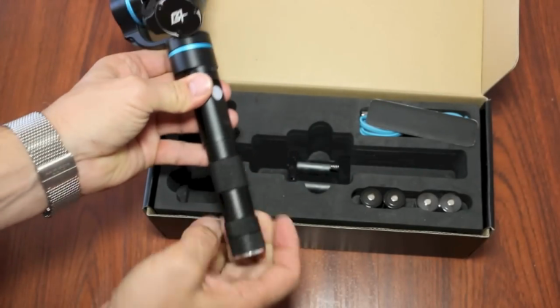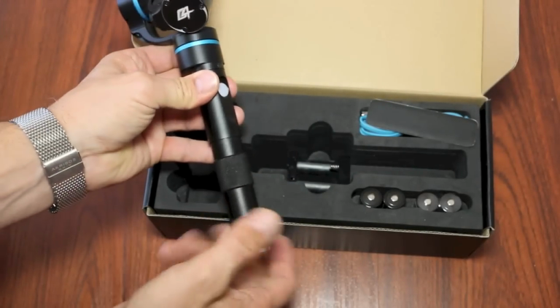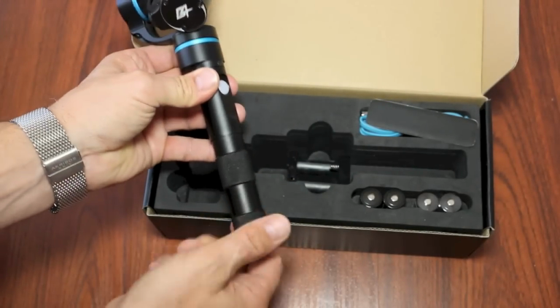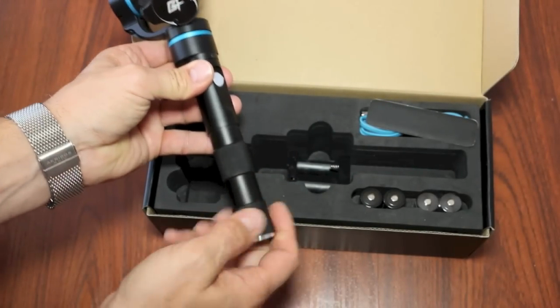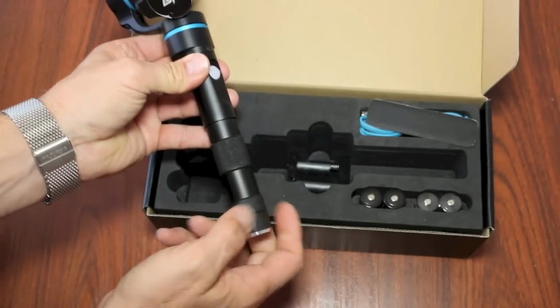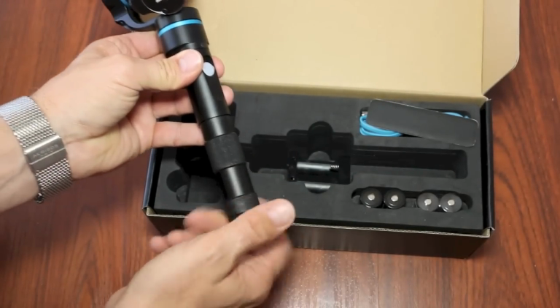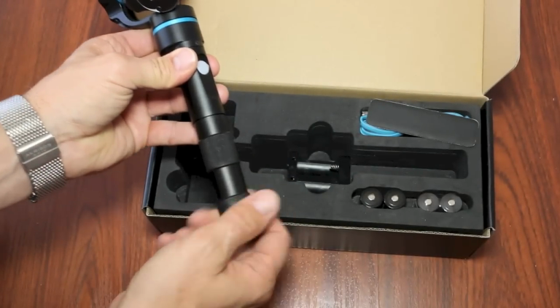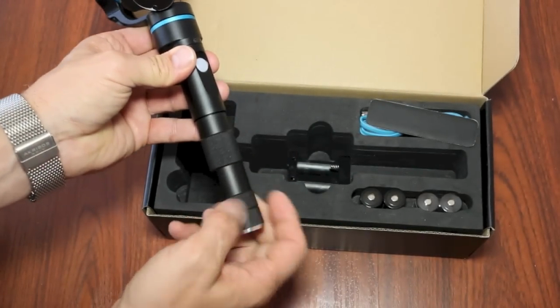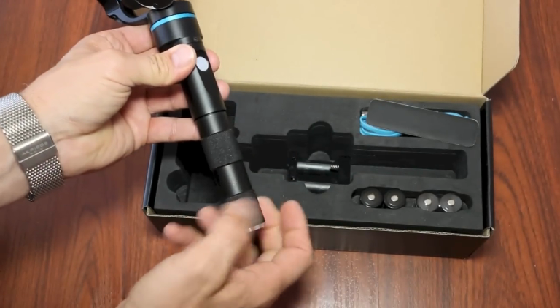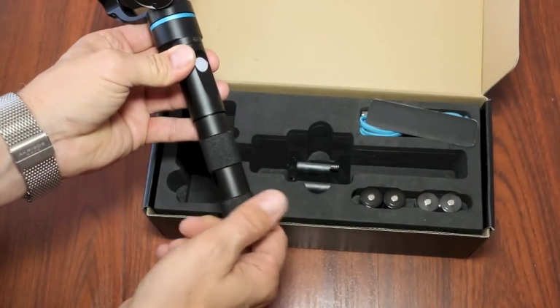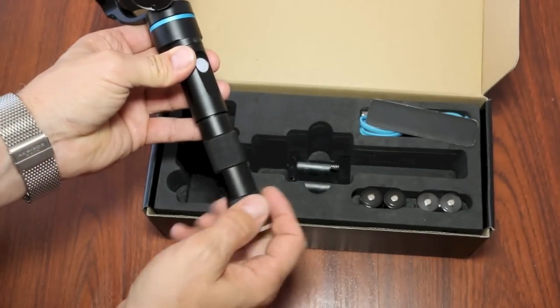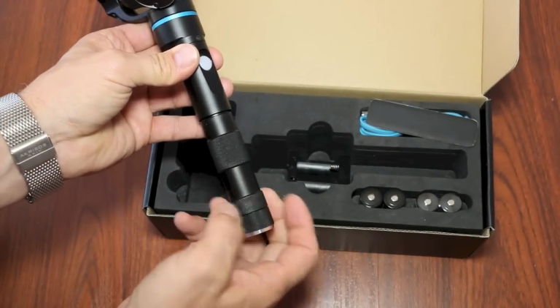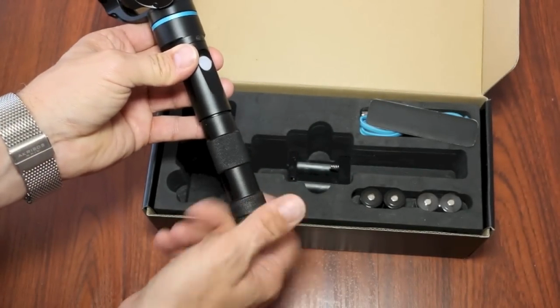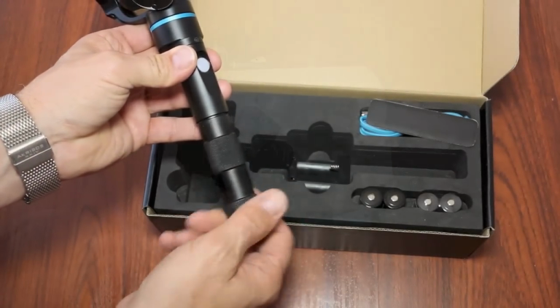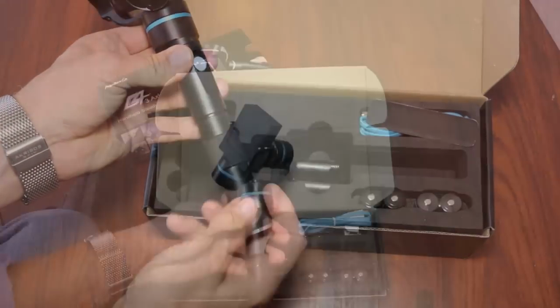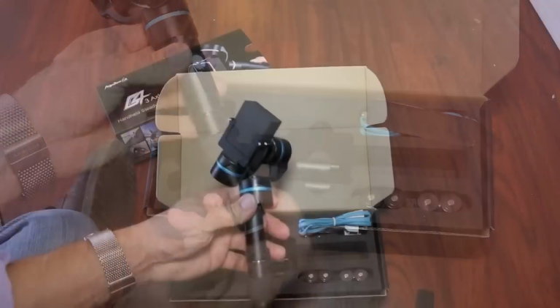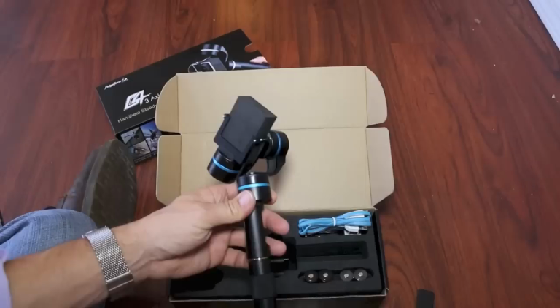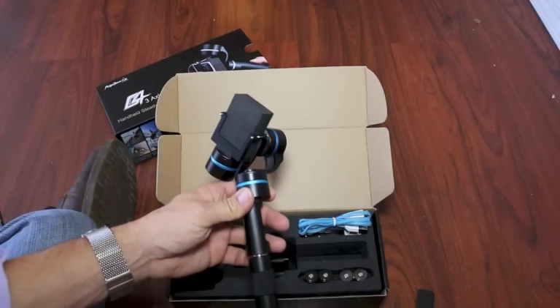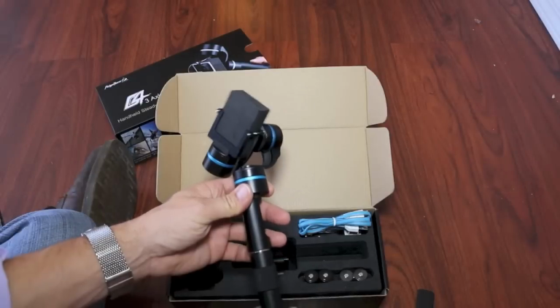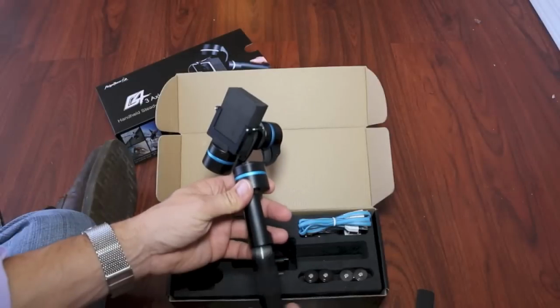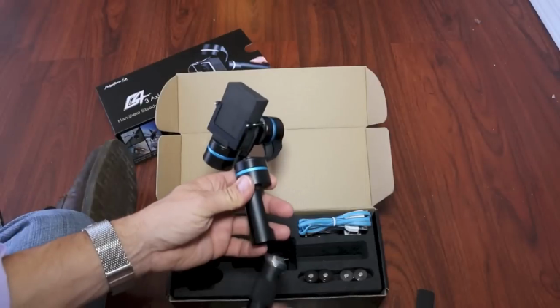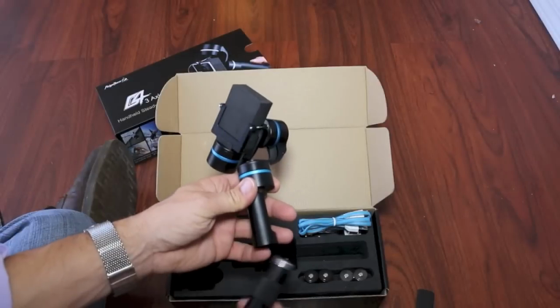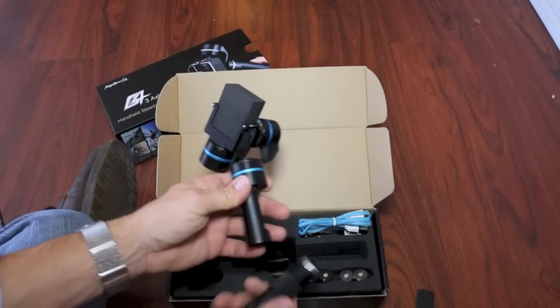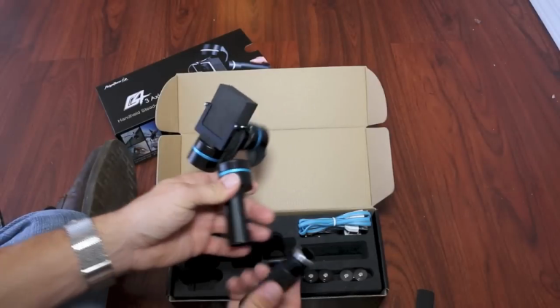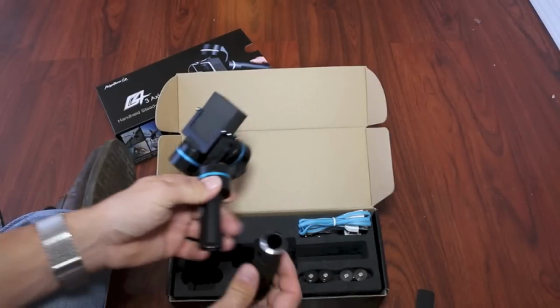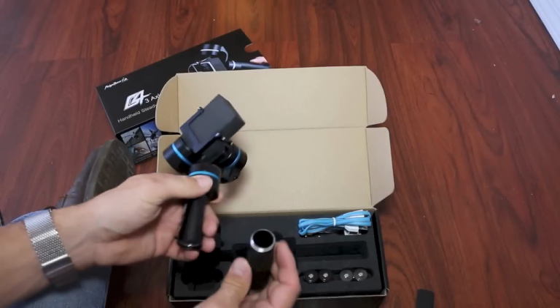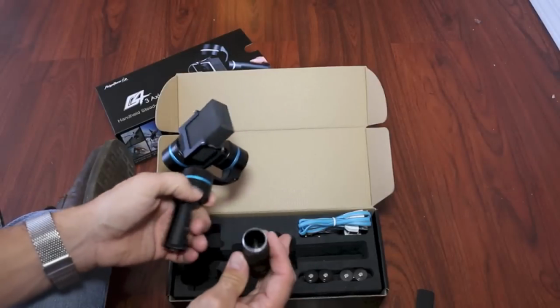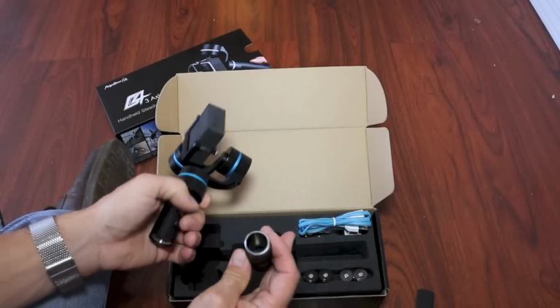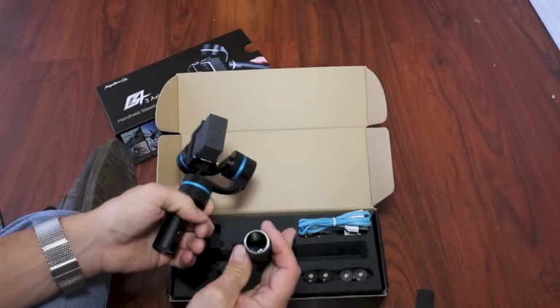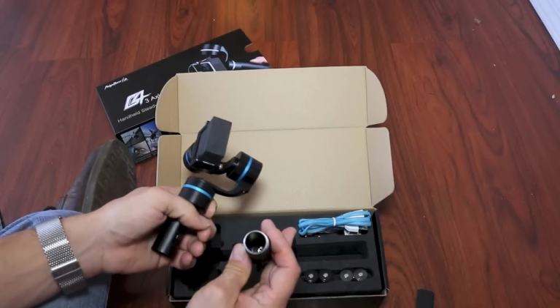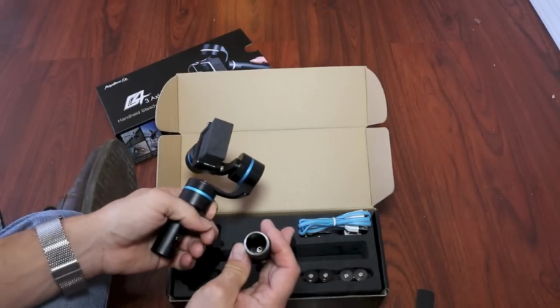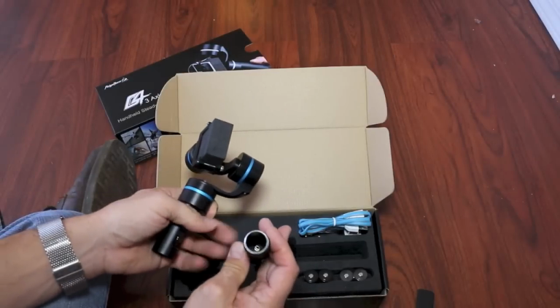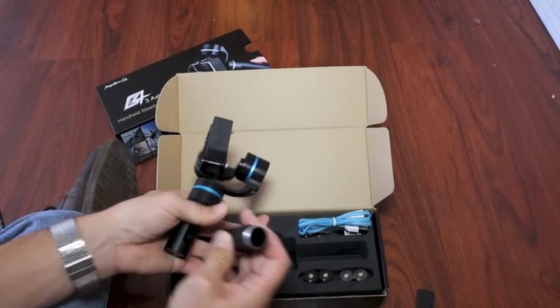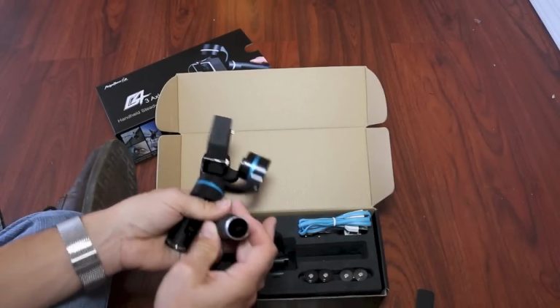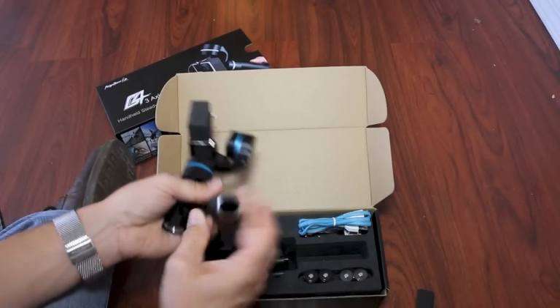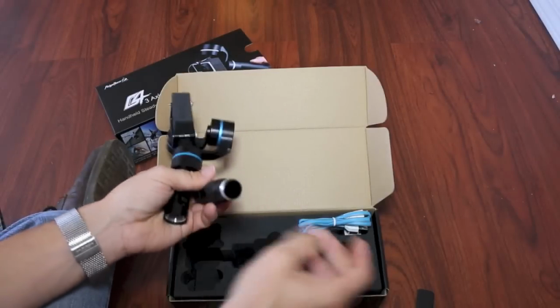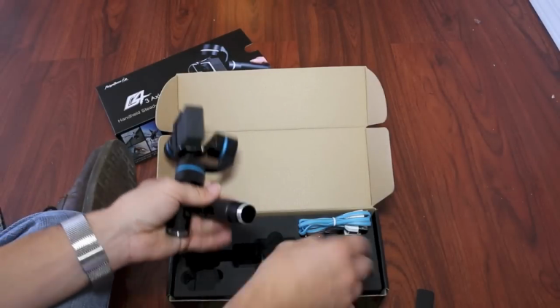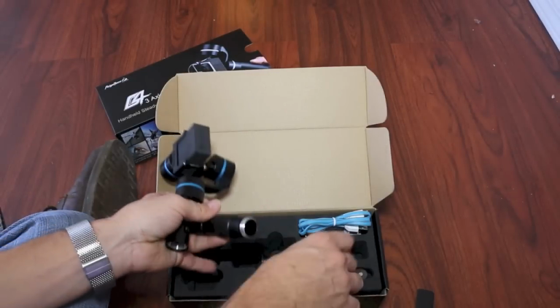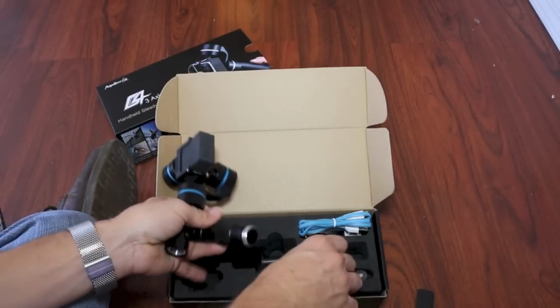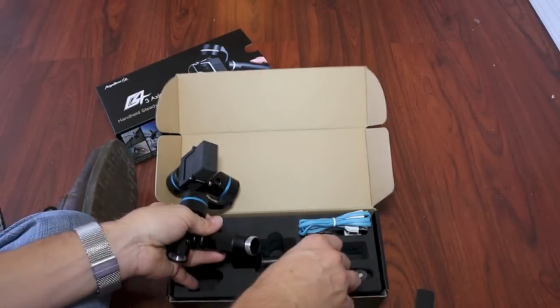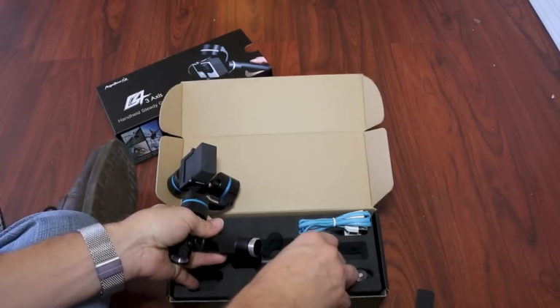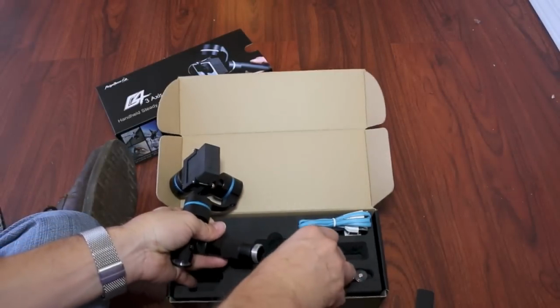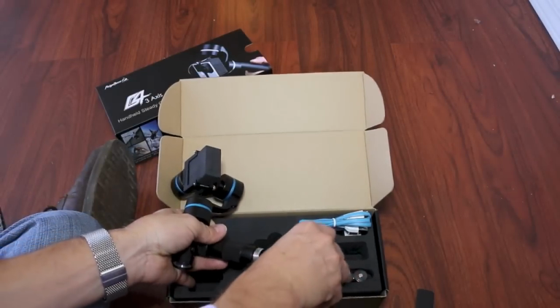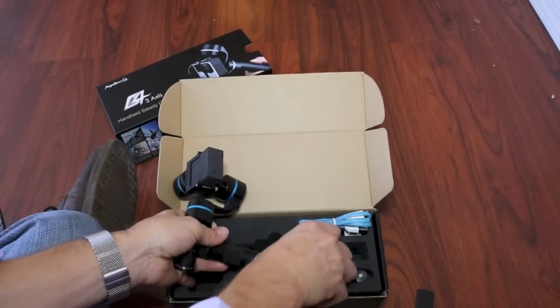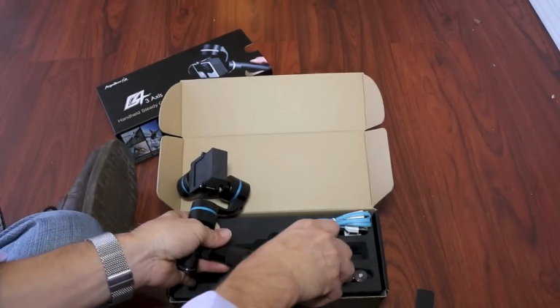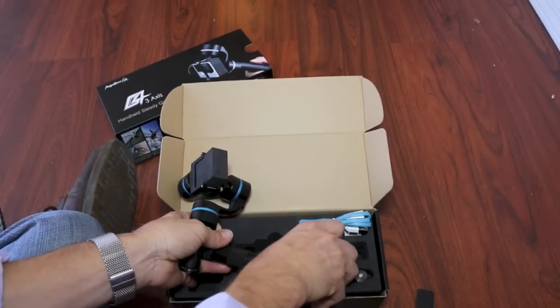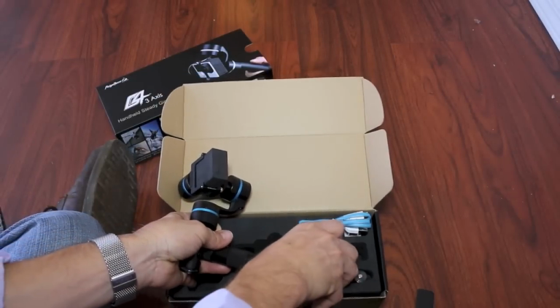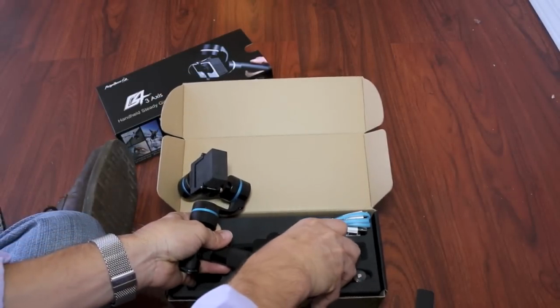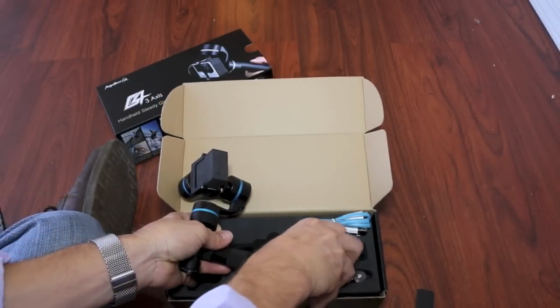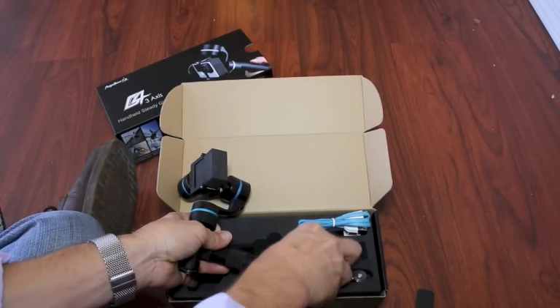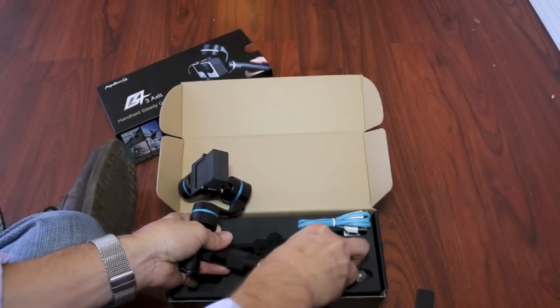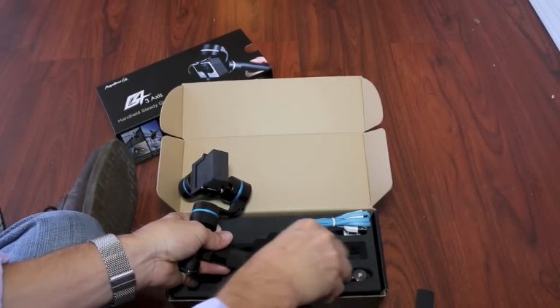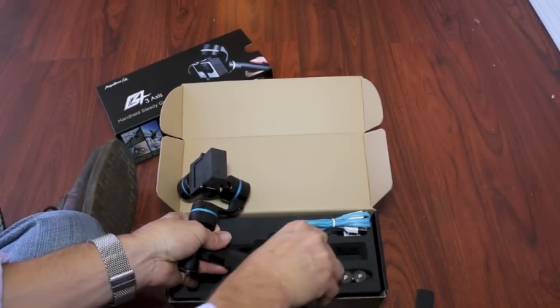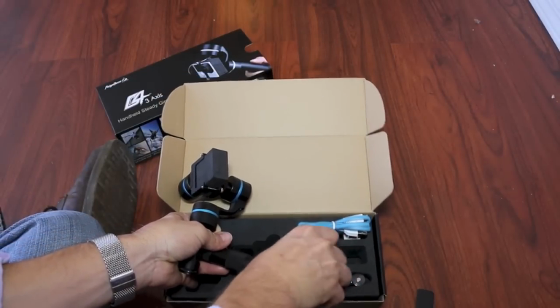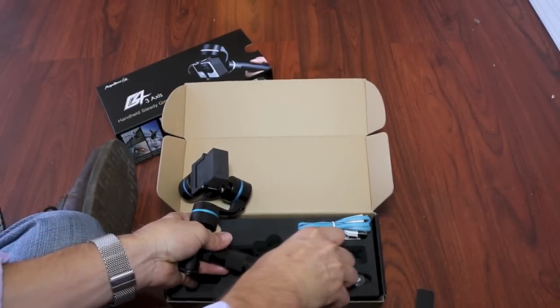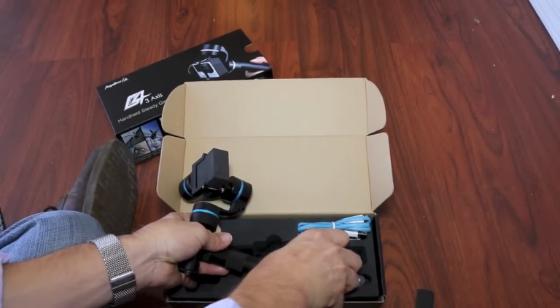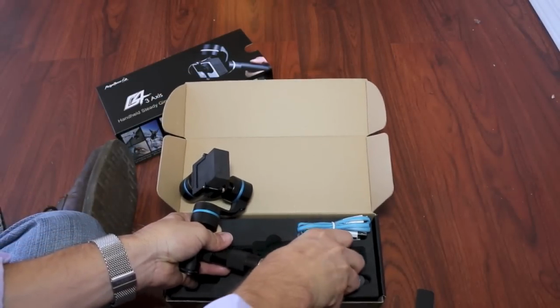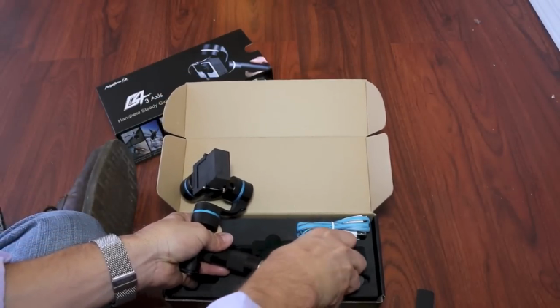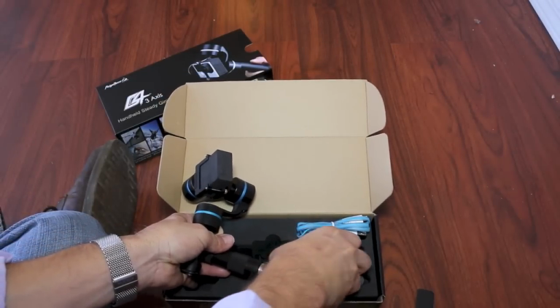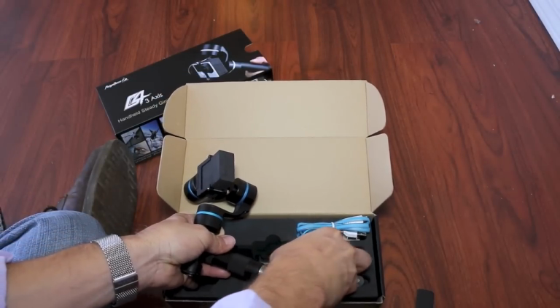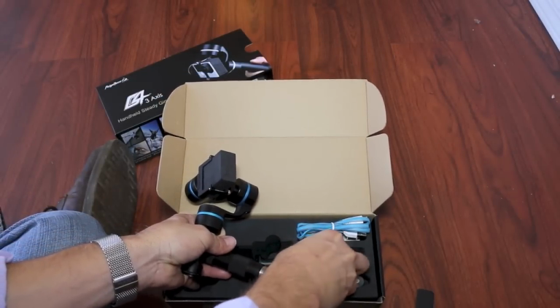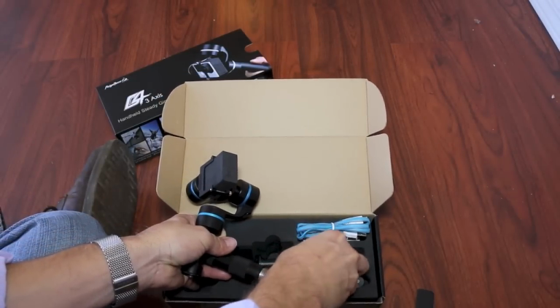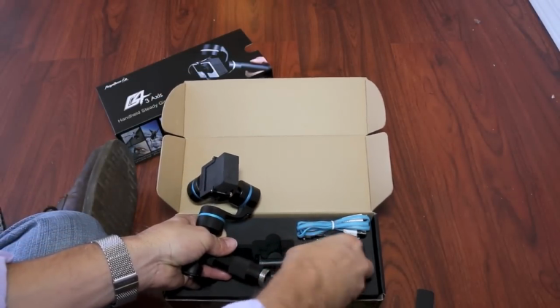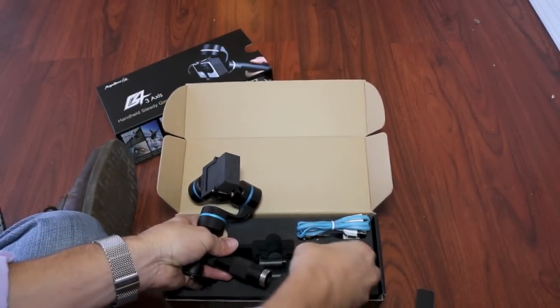After you've removed the G4 gimbal from its packaging, you can unscrew the base and insert two of the rechargeable batteries.